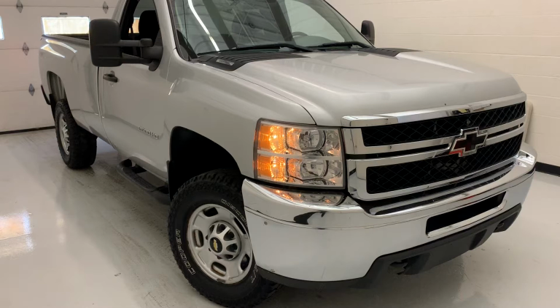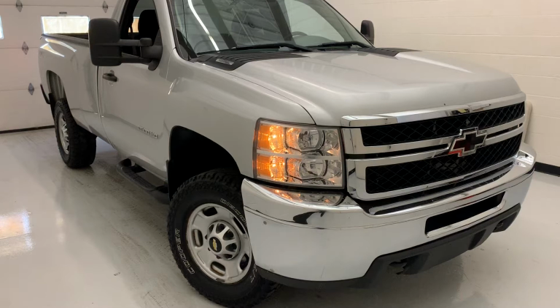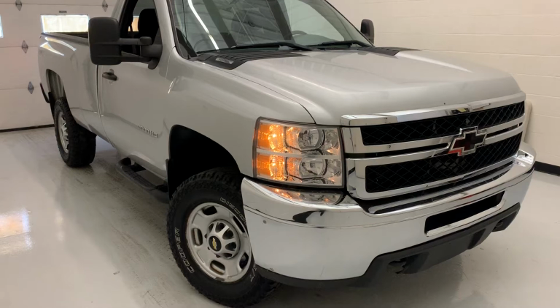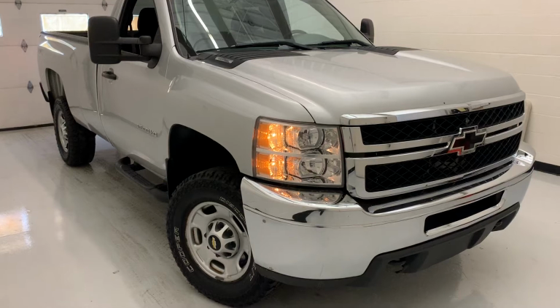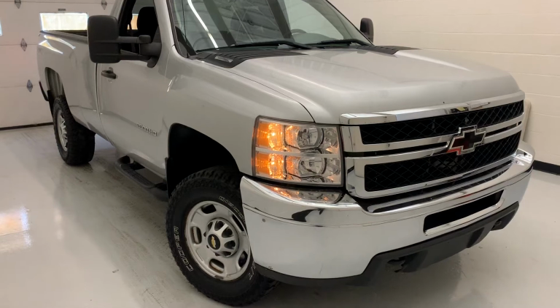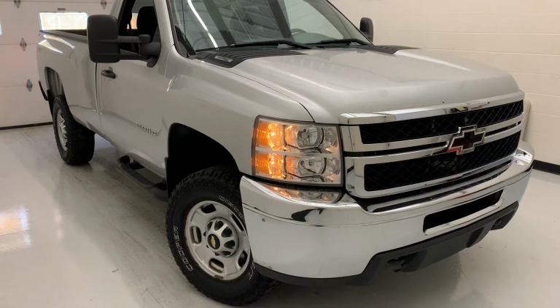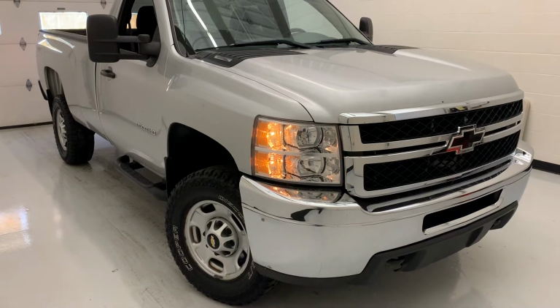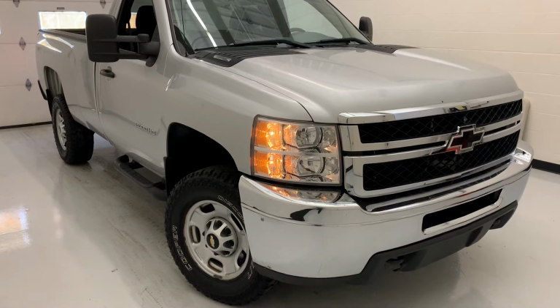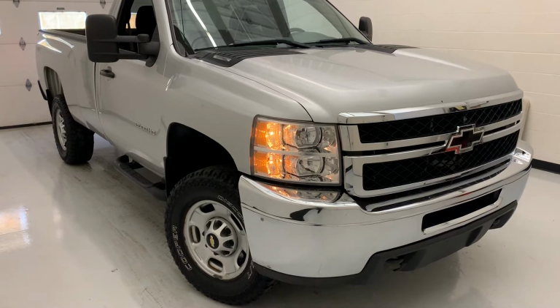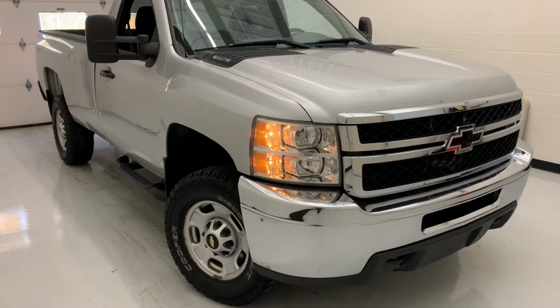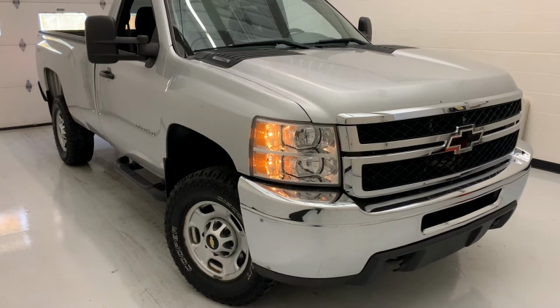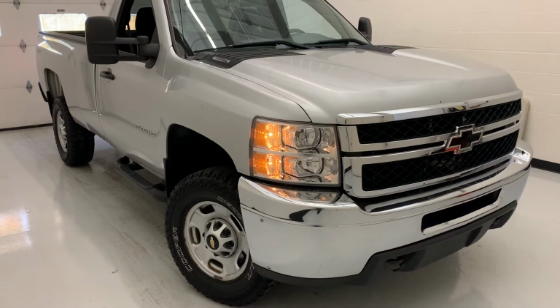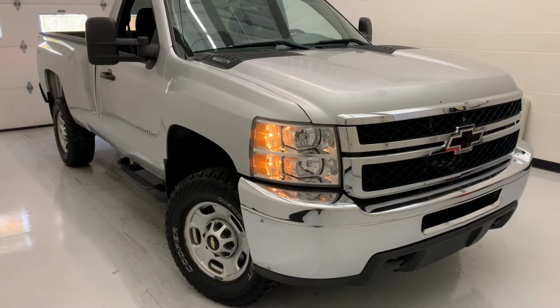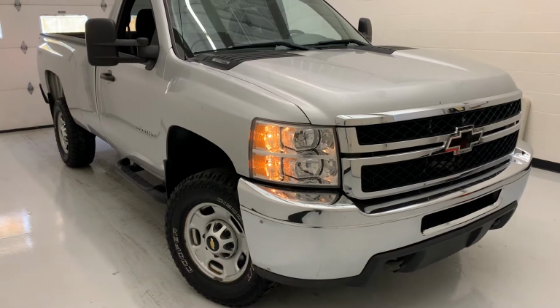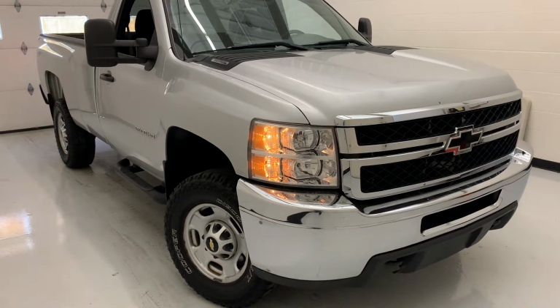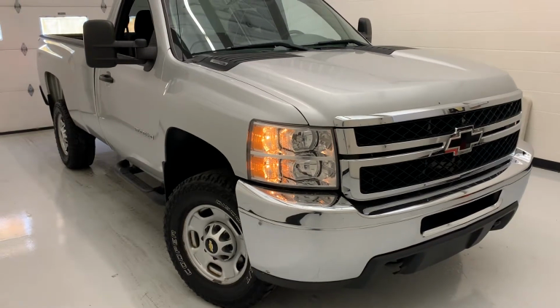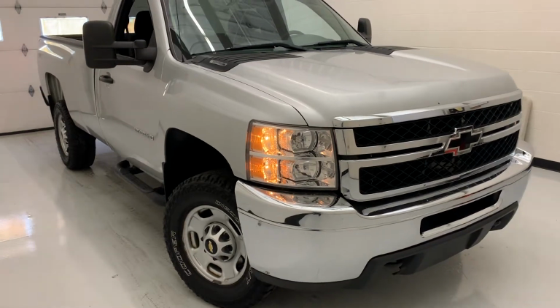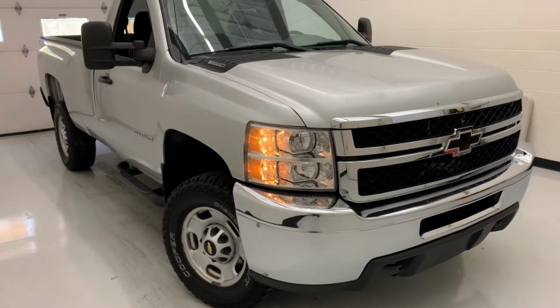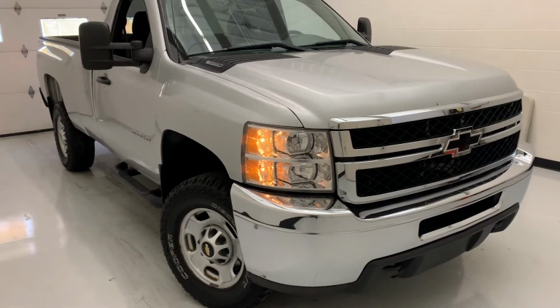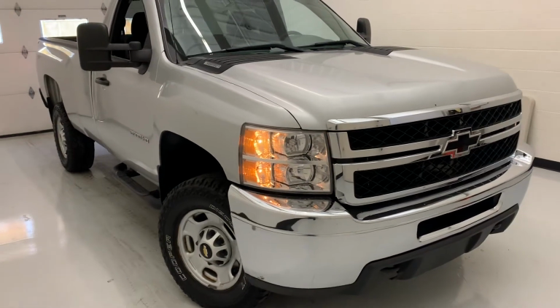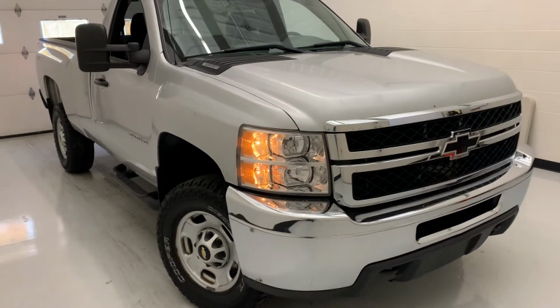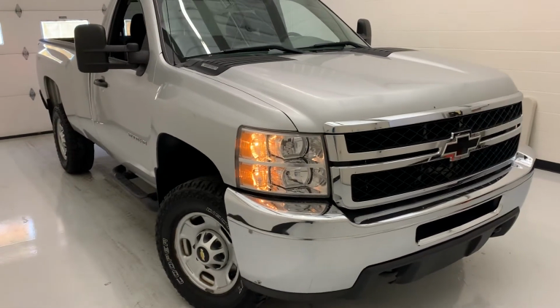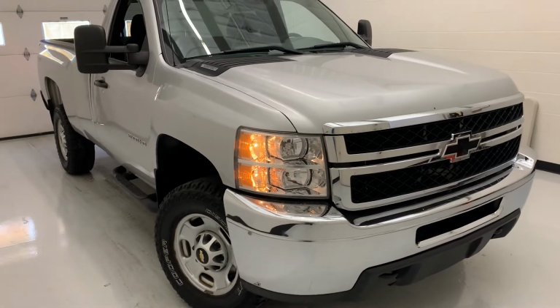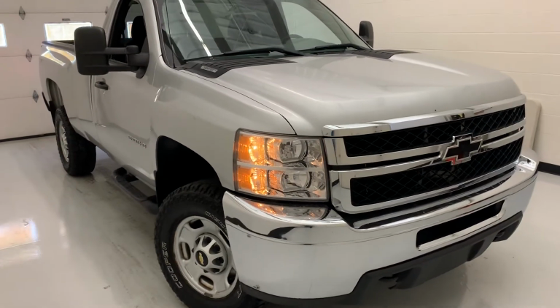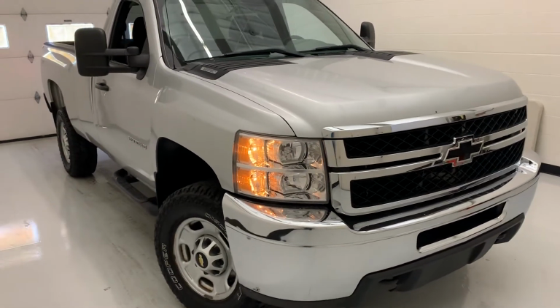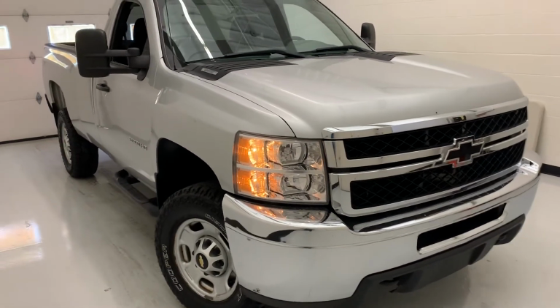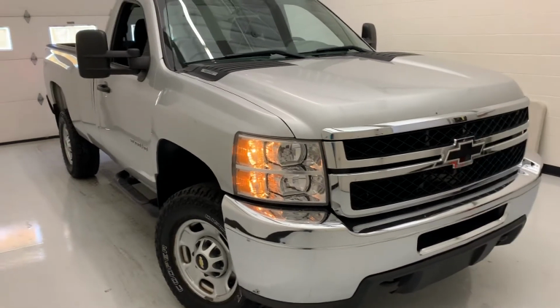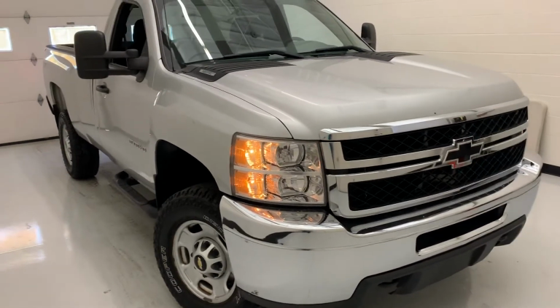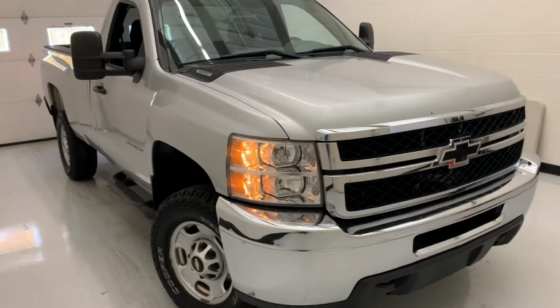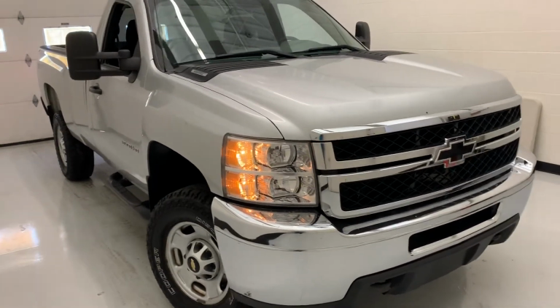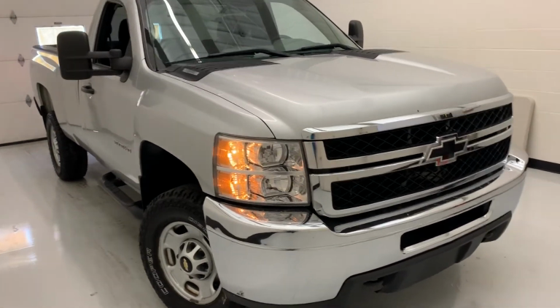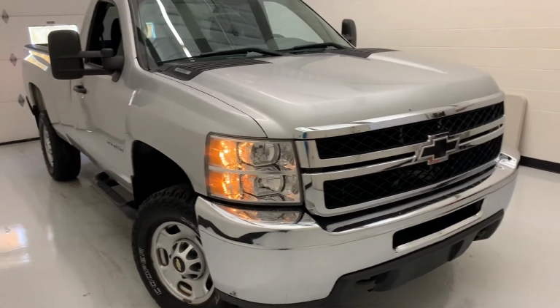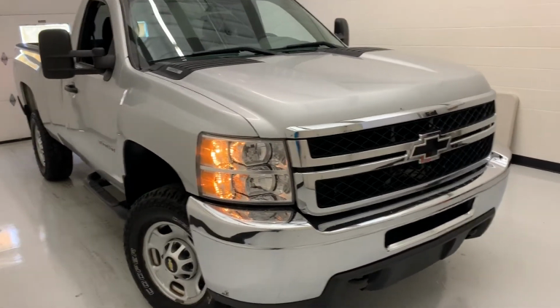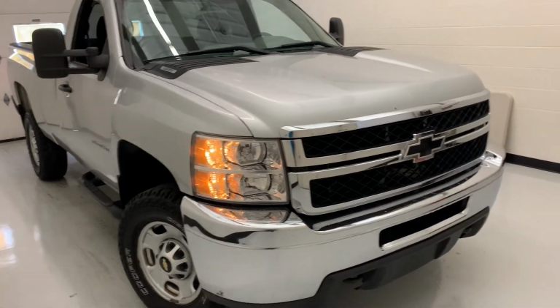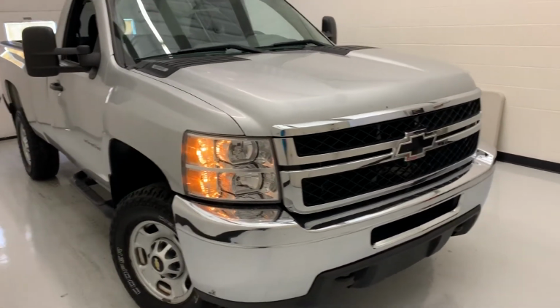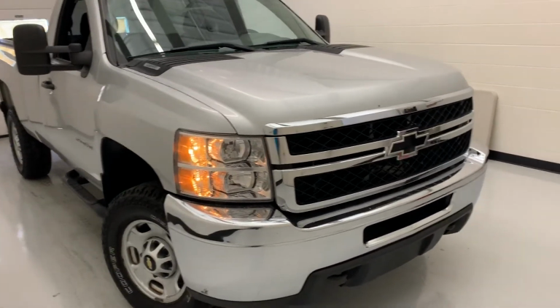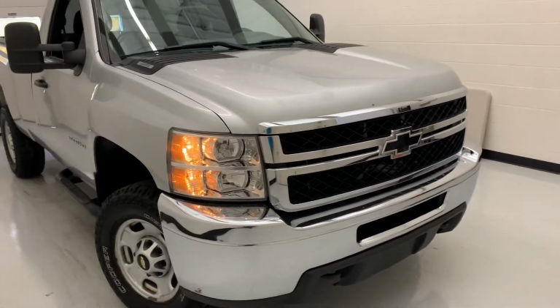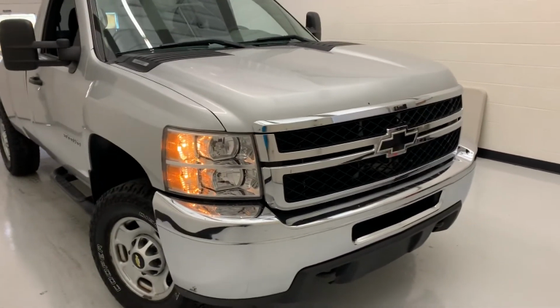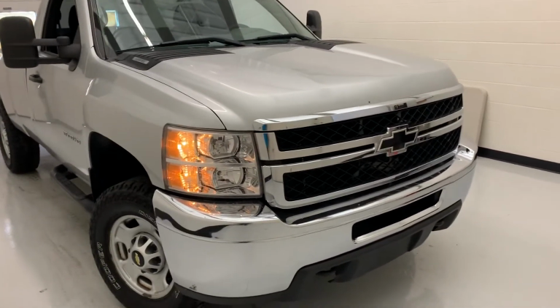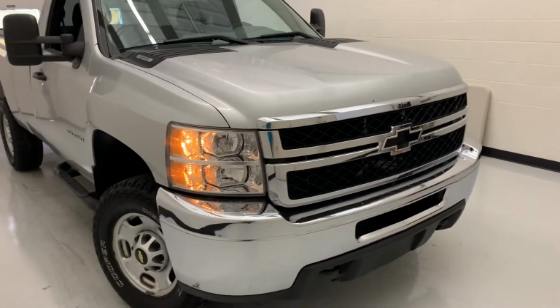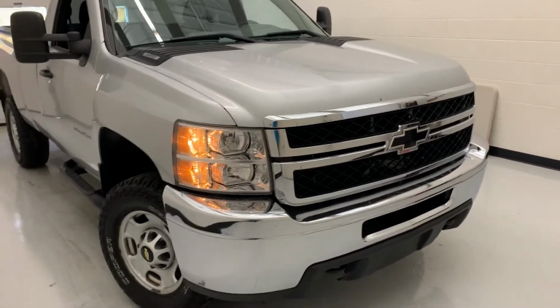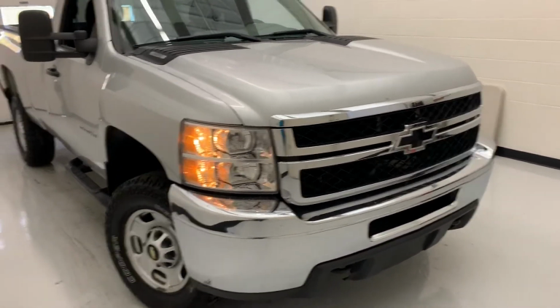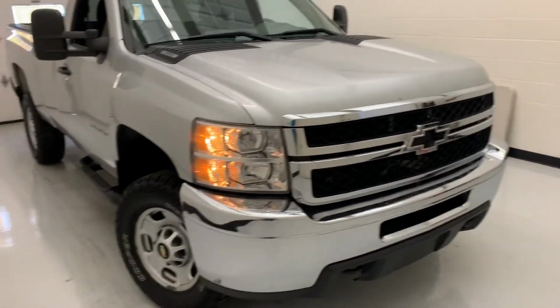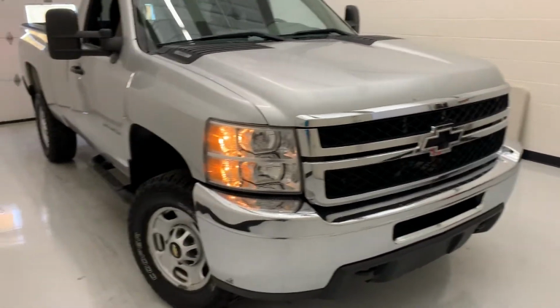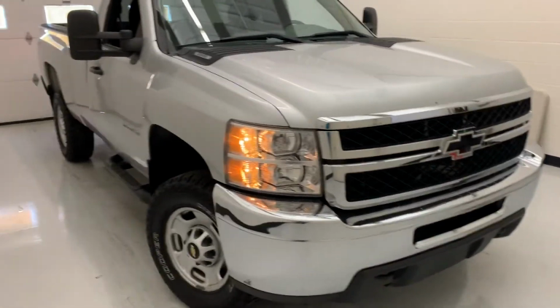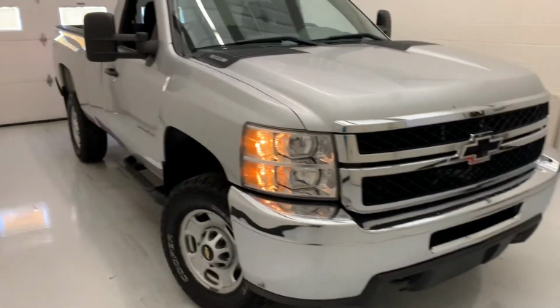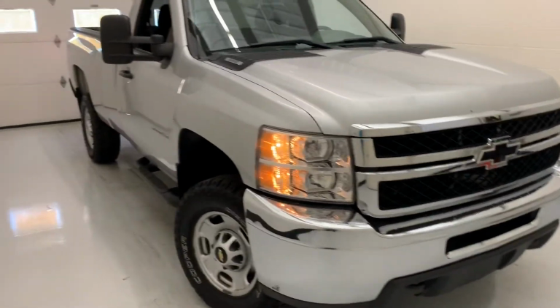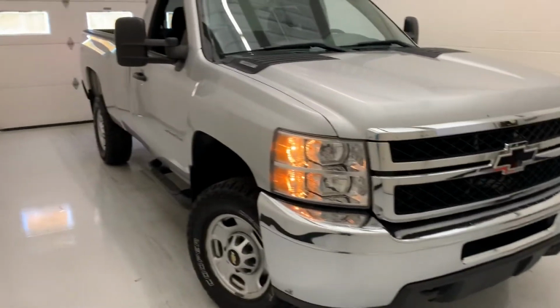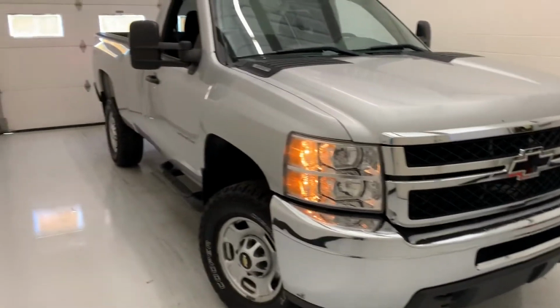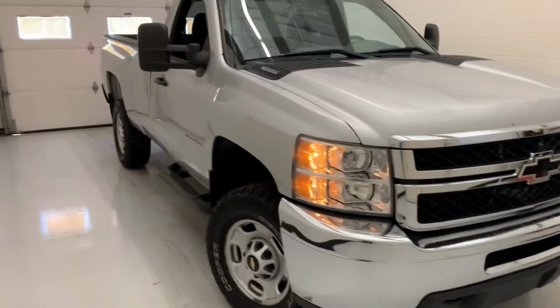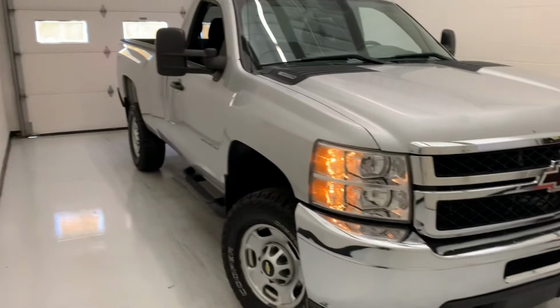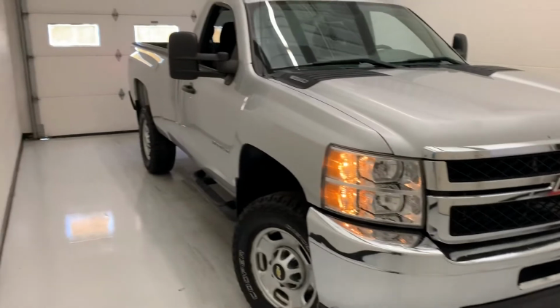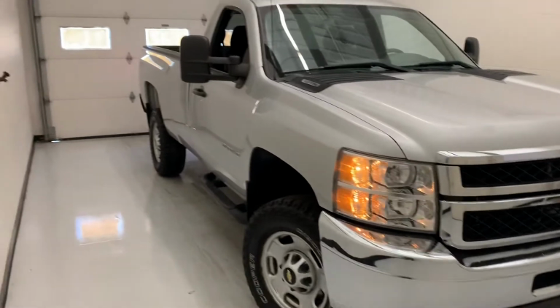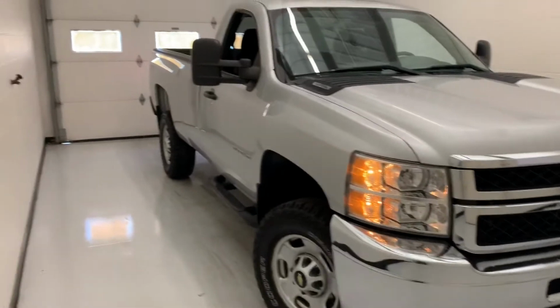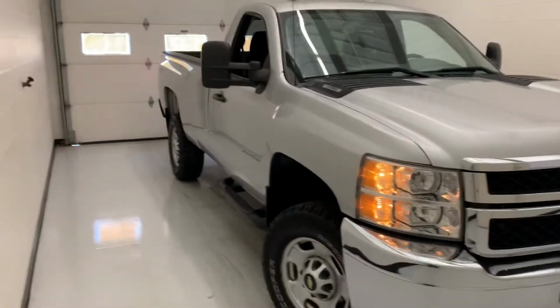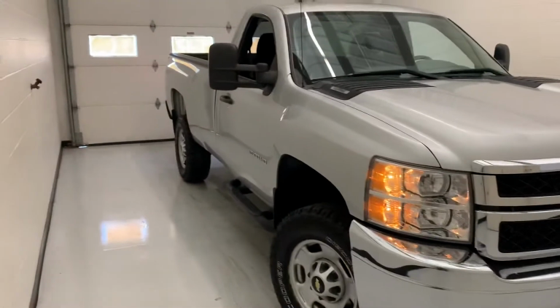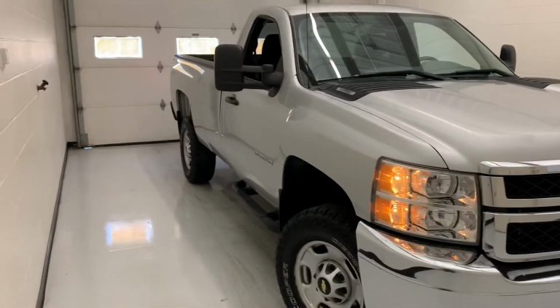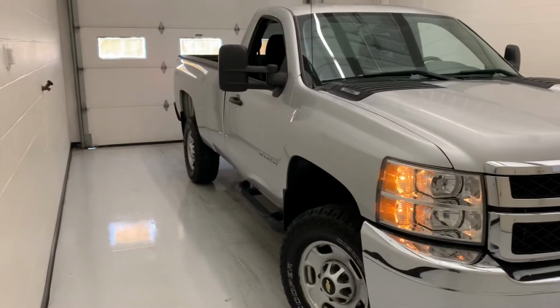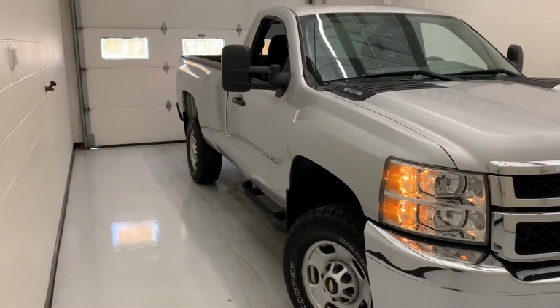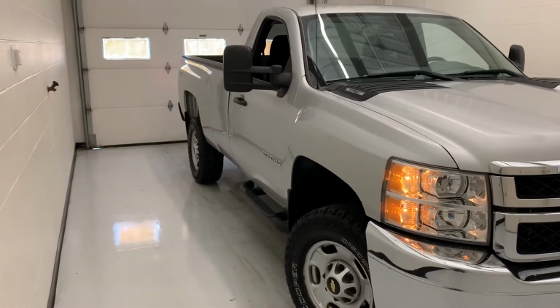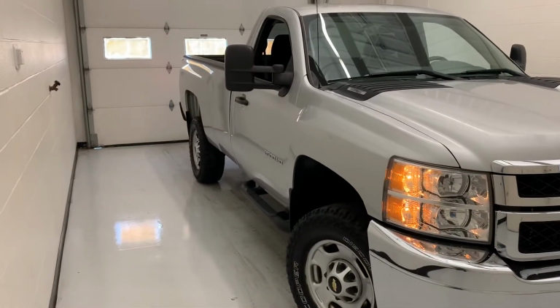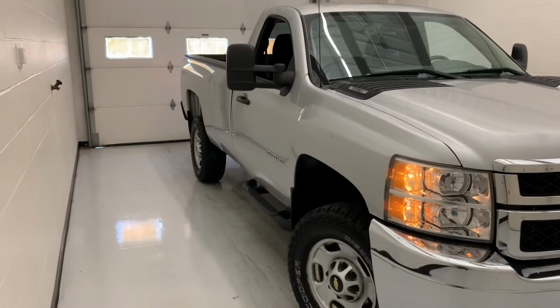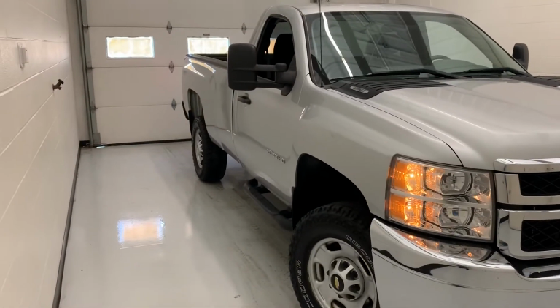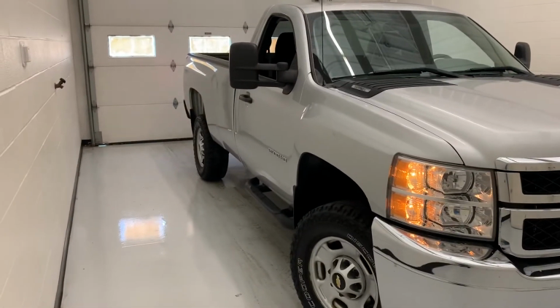Hello, thanks for coming to check out another video brought to you by Stykemain Buick GMC YouTube page. My name is Zach.